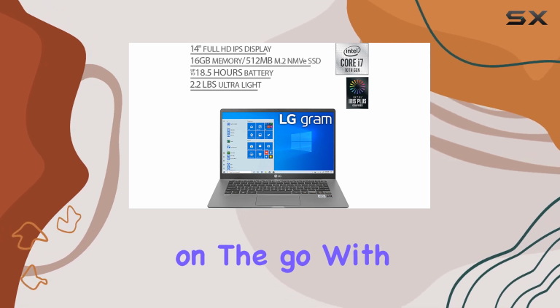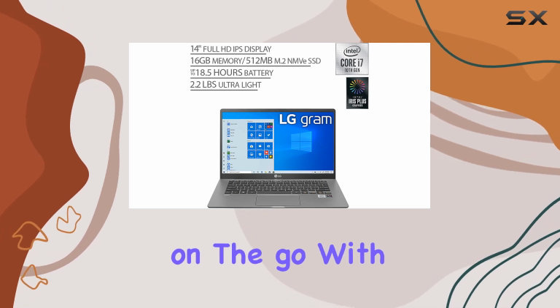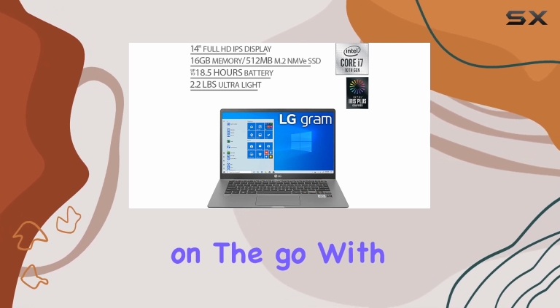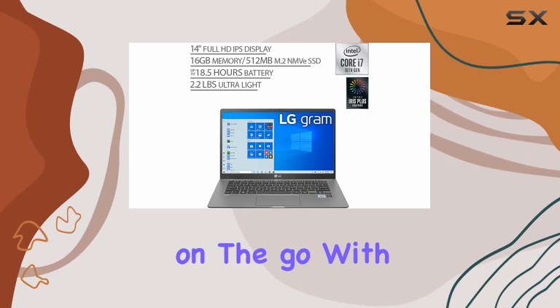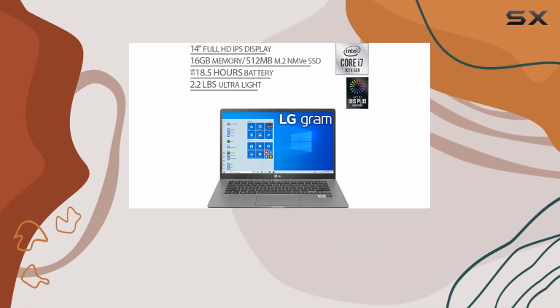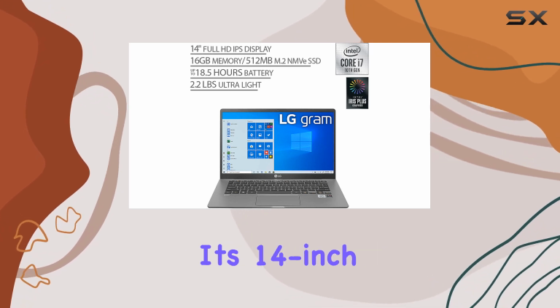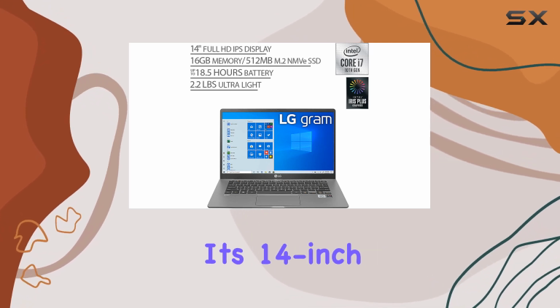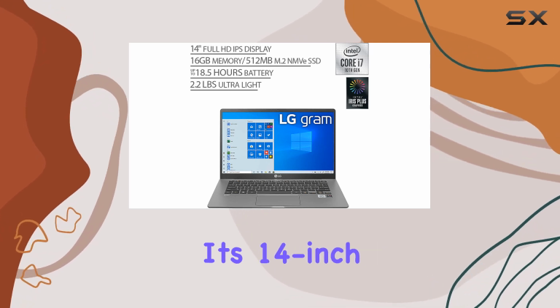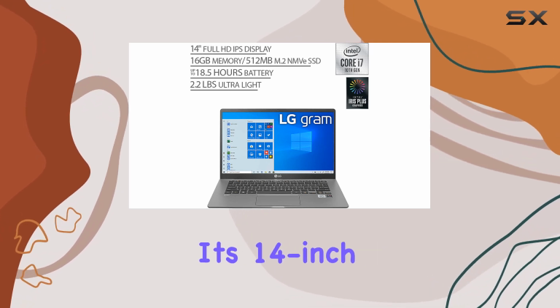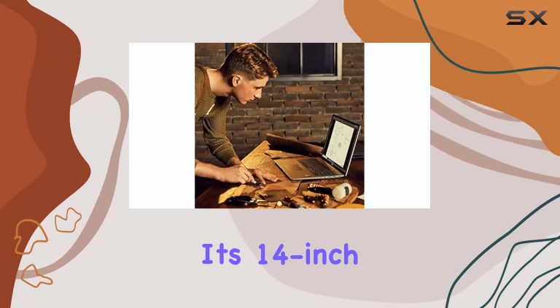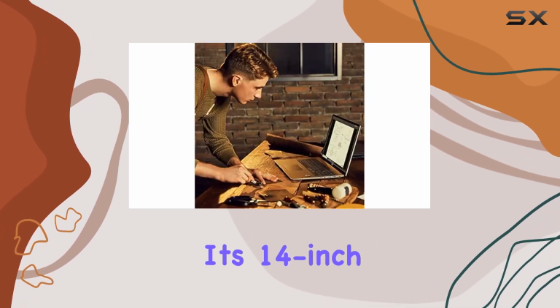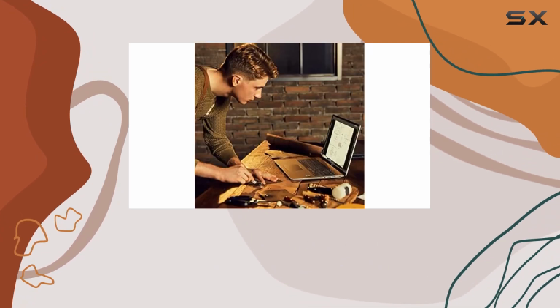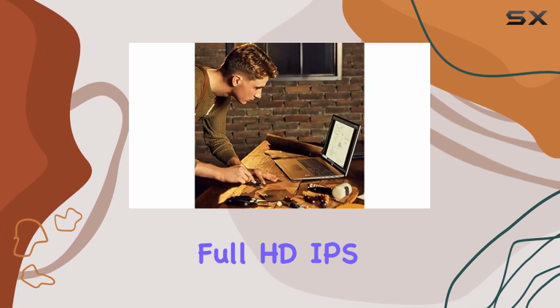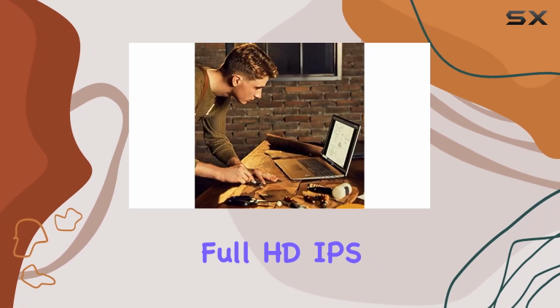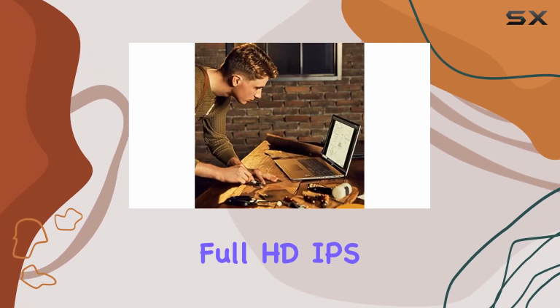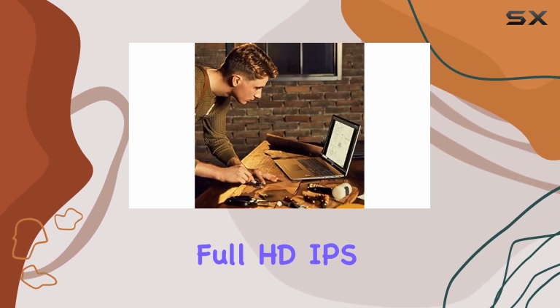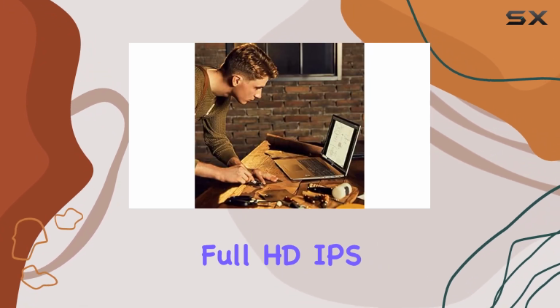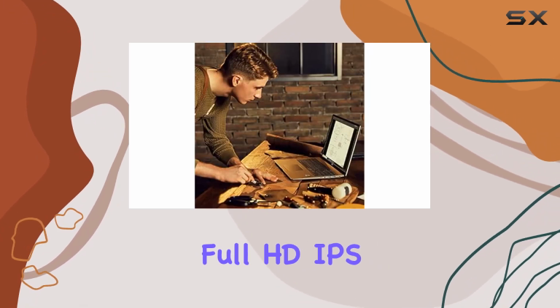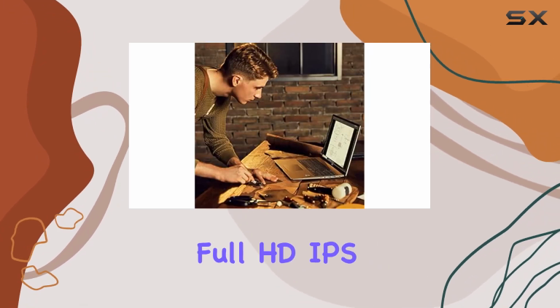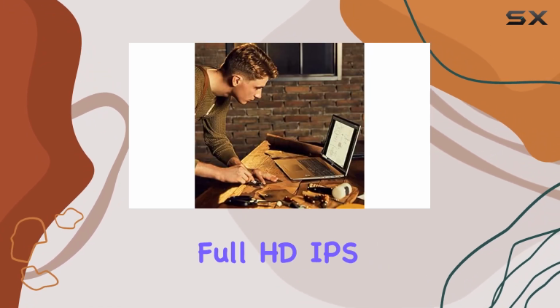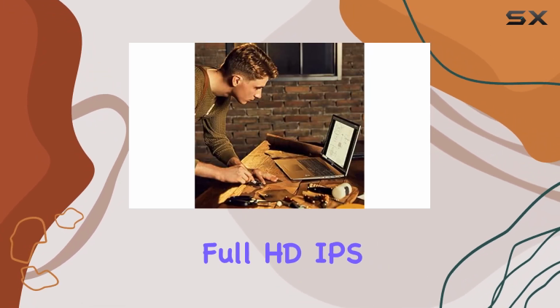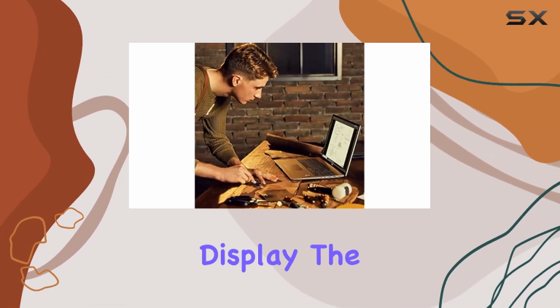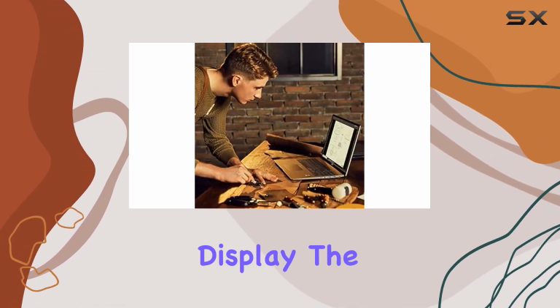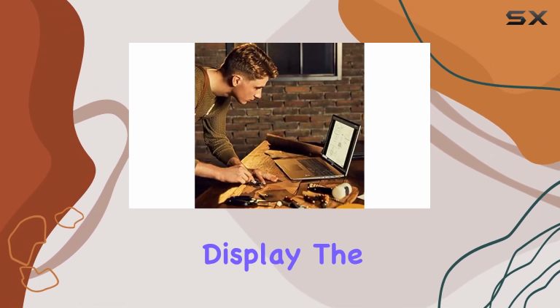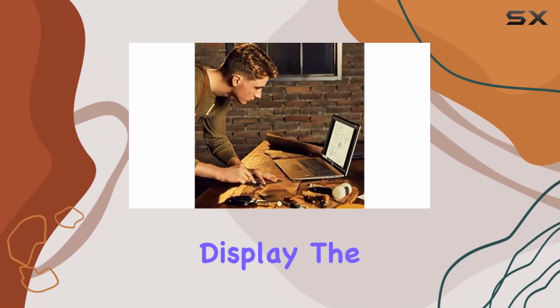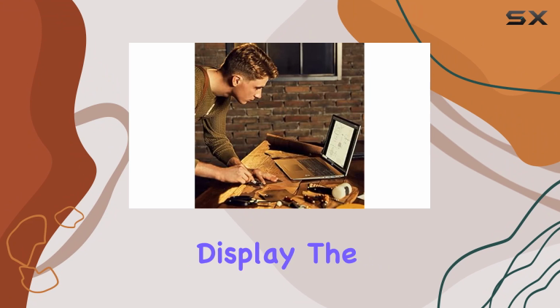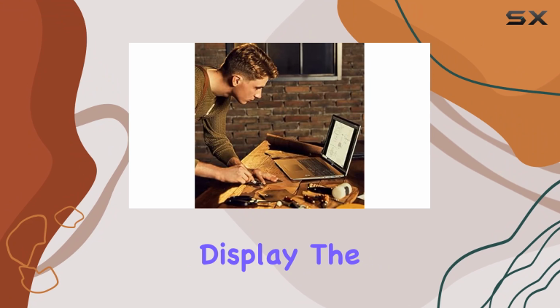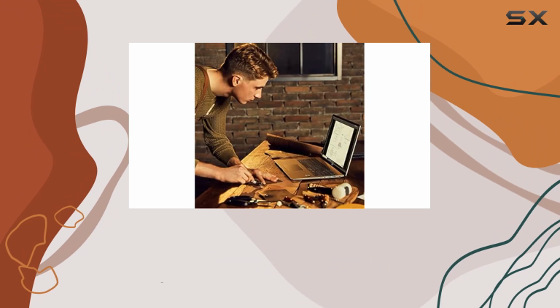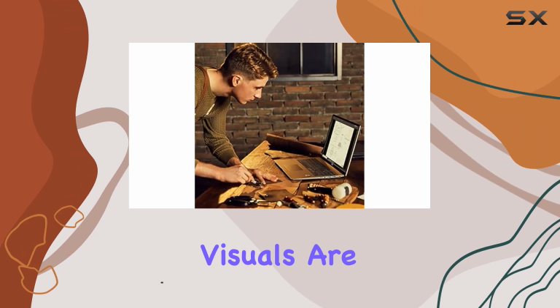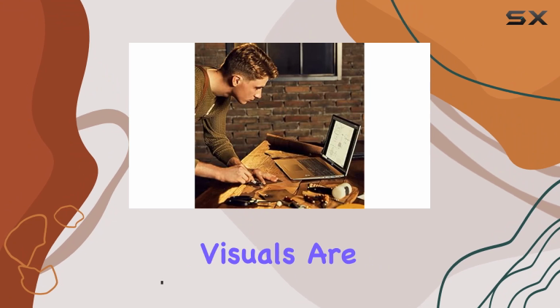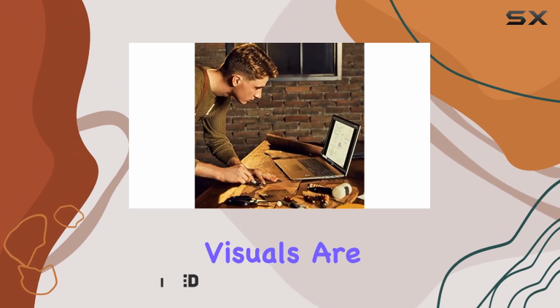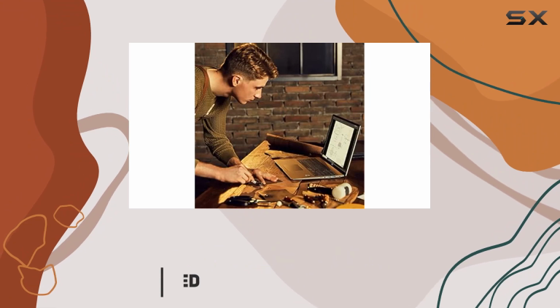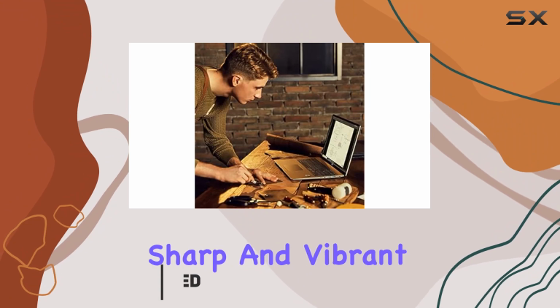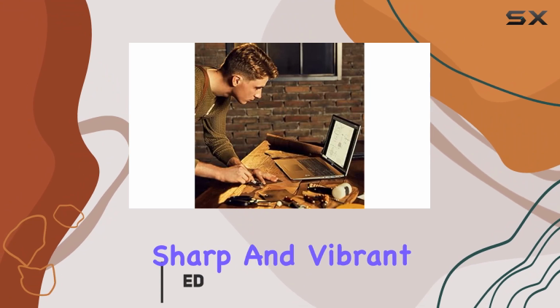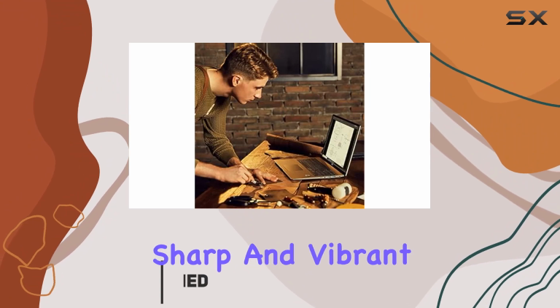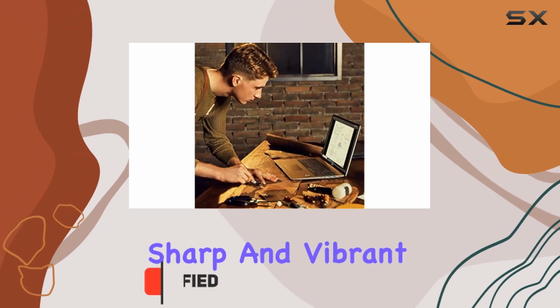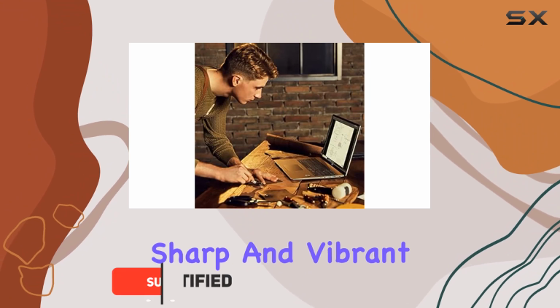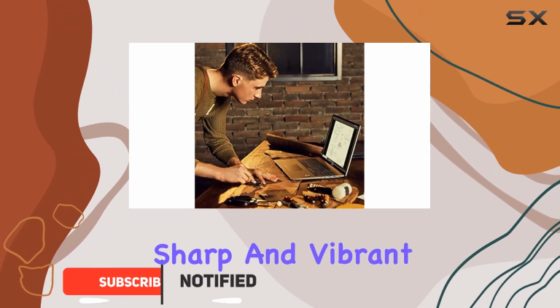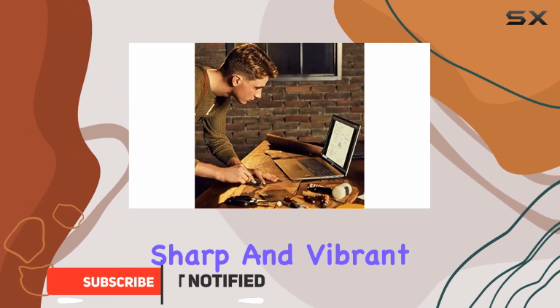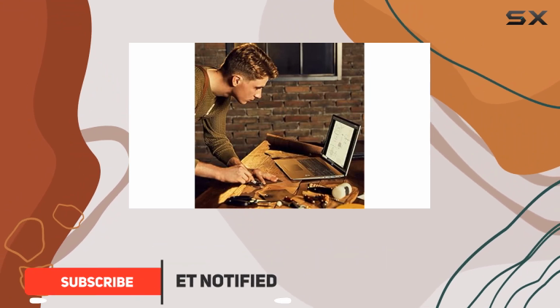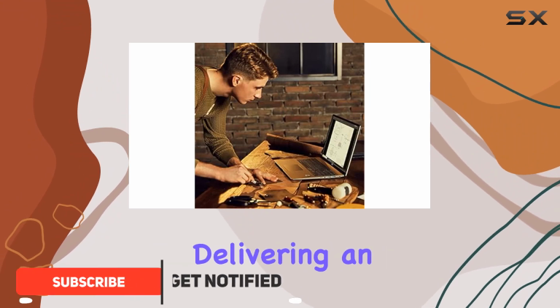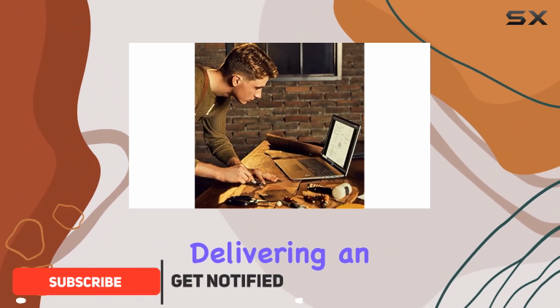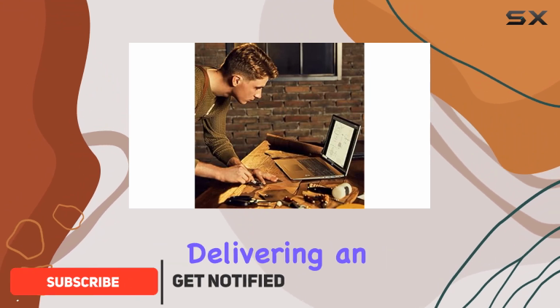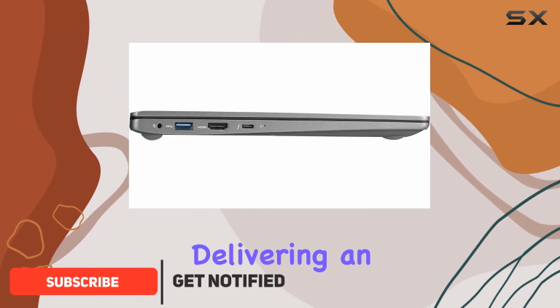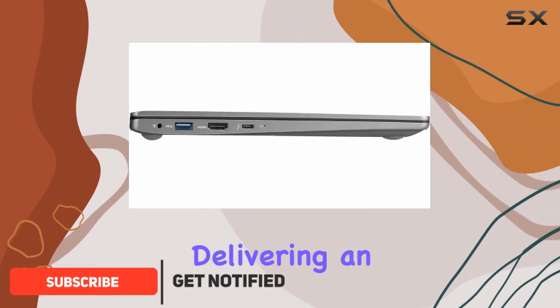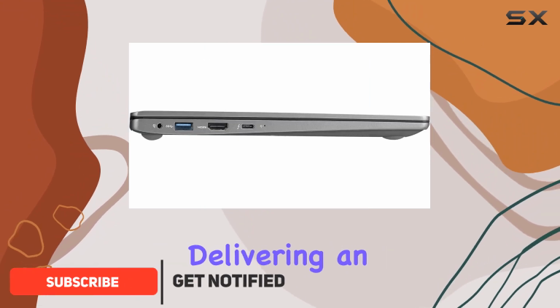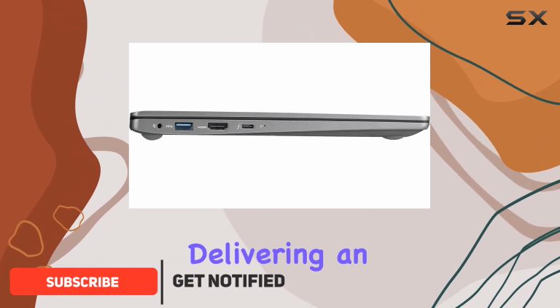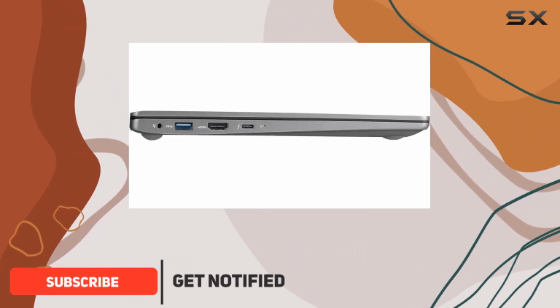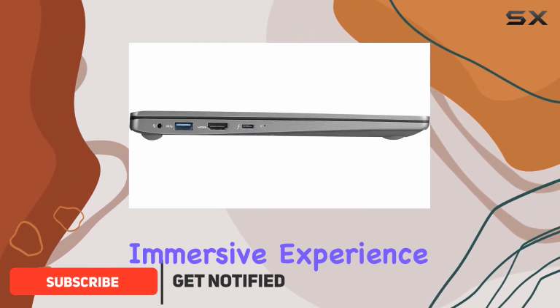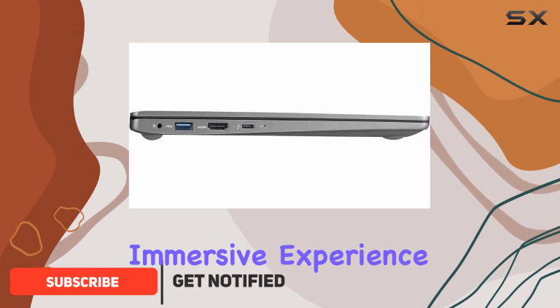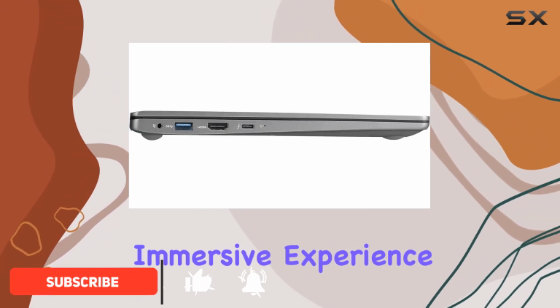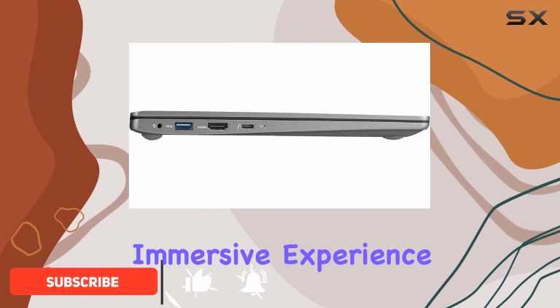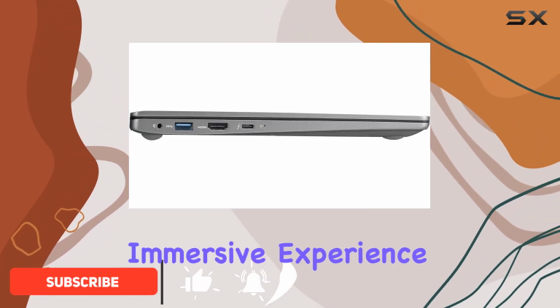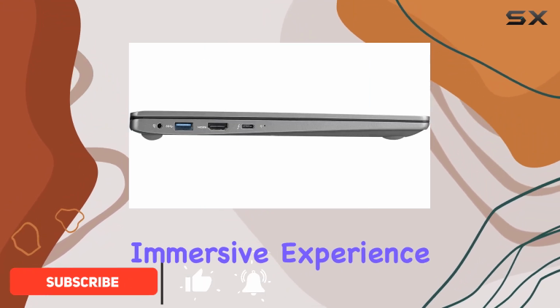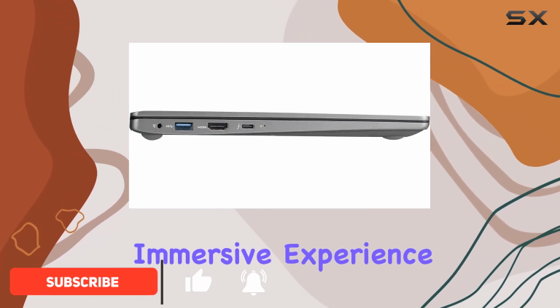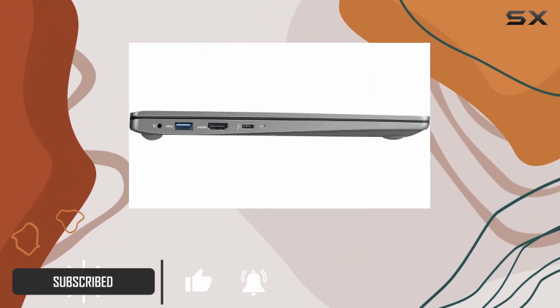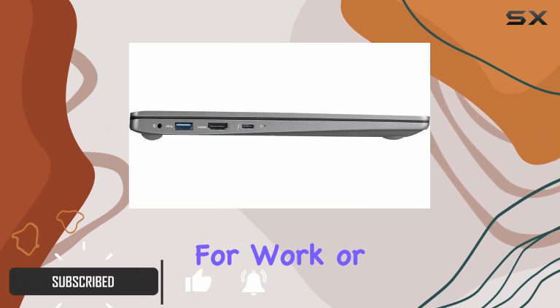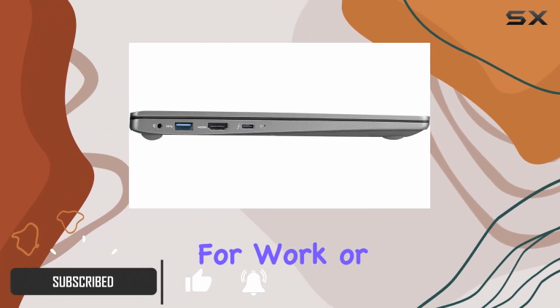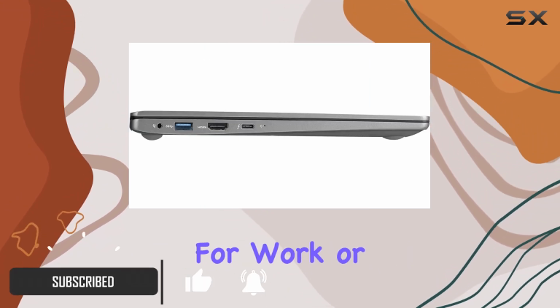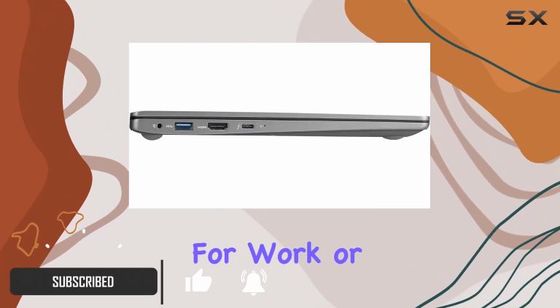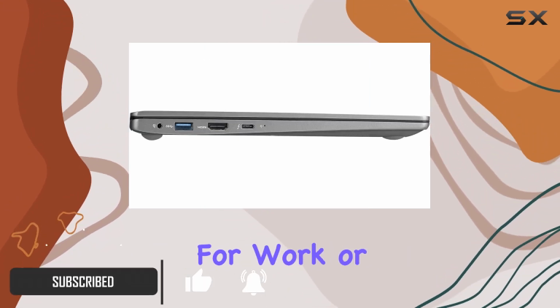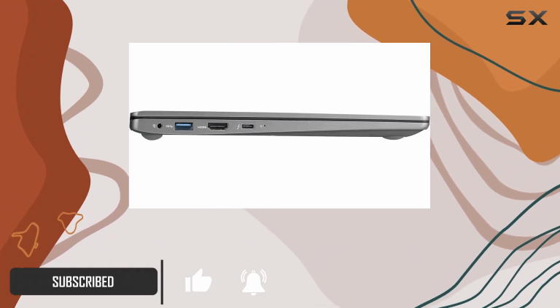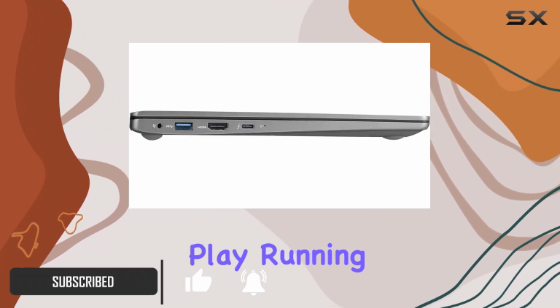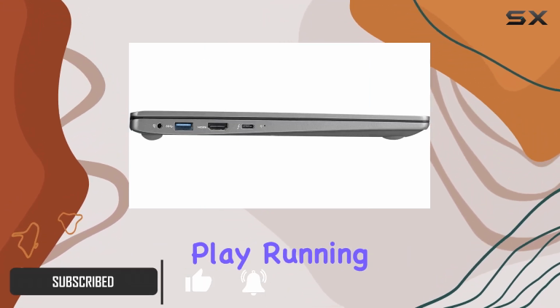With its 14-inch Full HD IPS display, the visuals are sharp and vibrant, delivering an immersive experience for work or play.